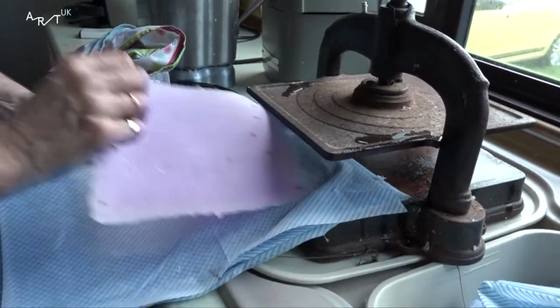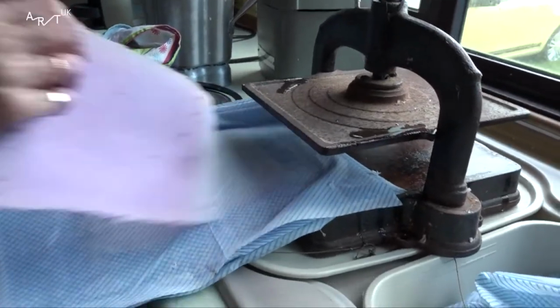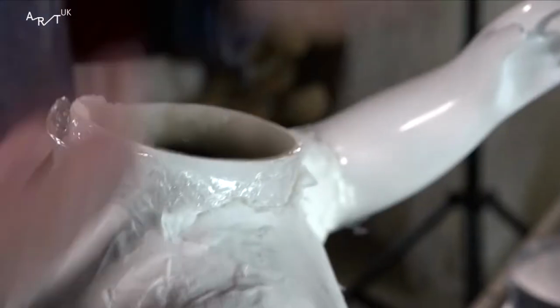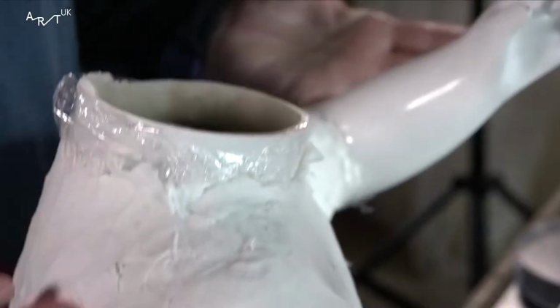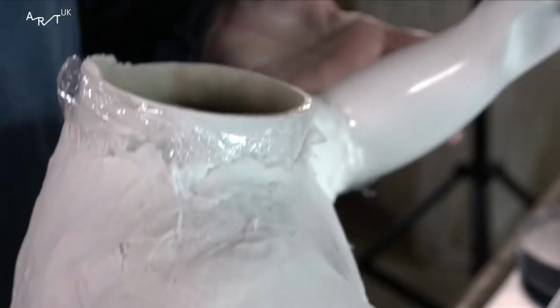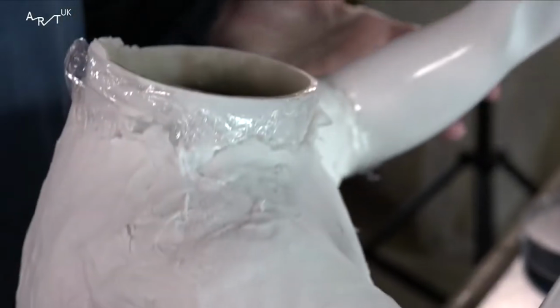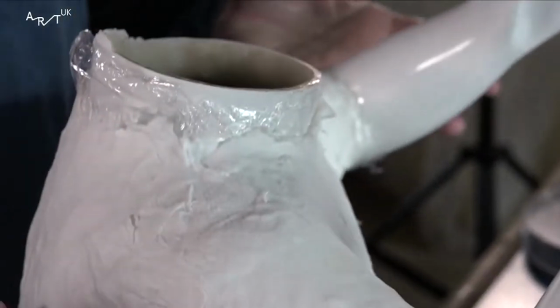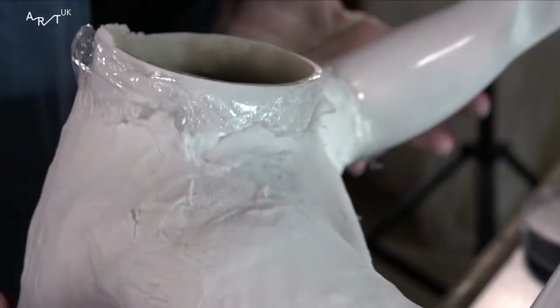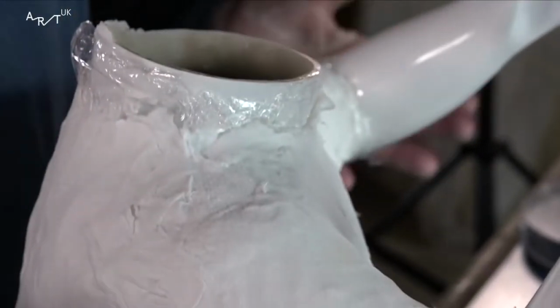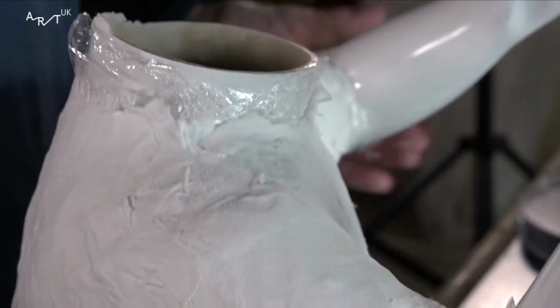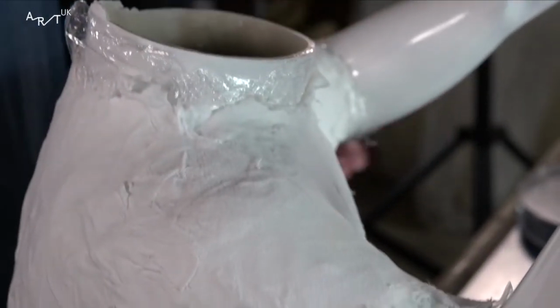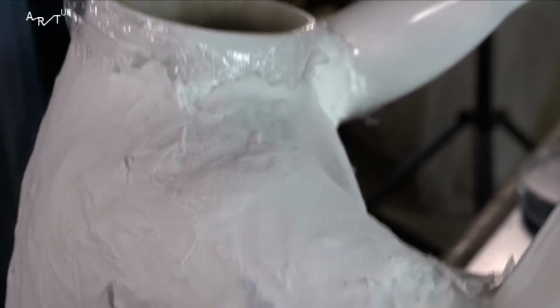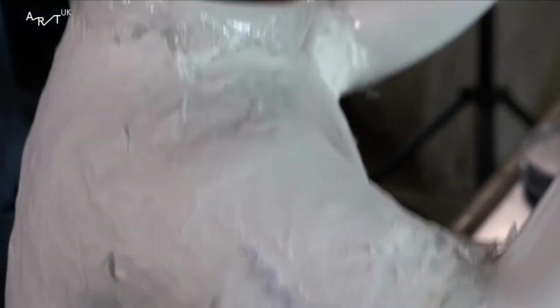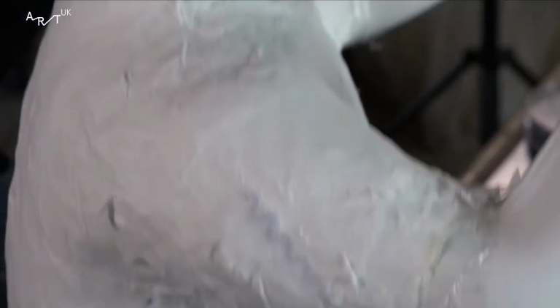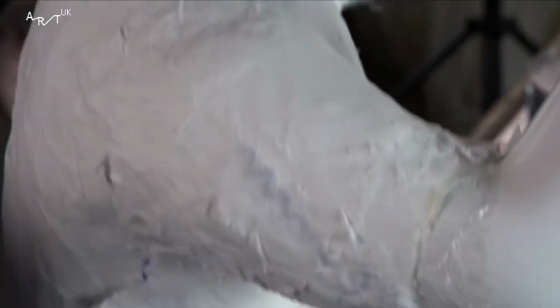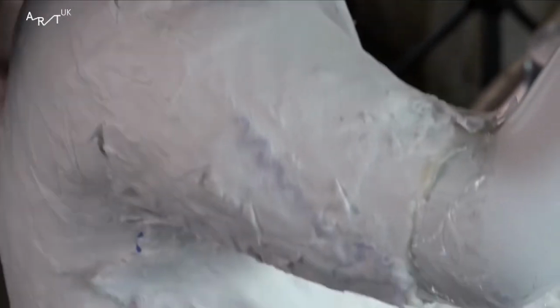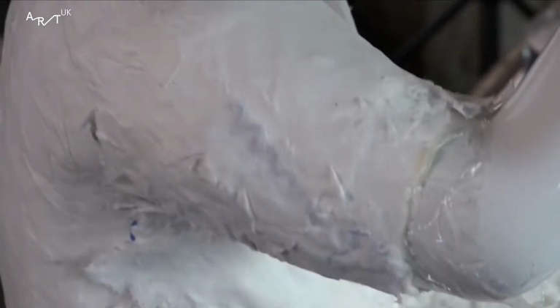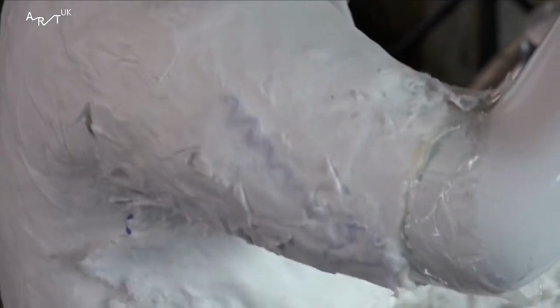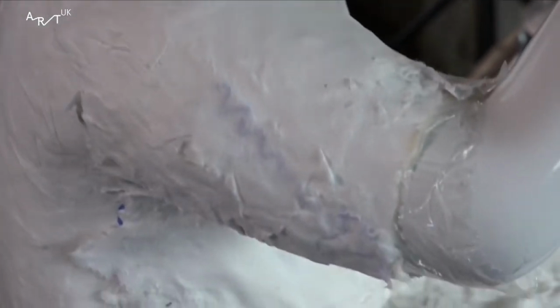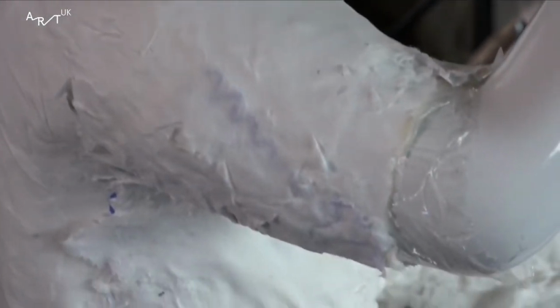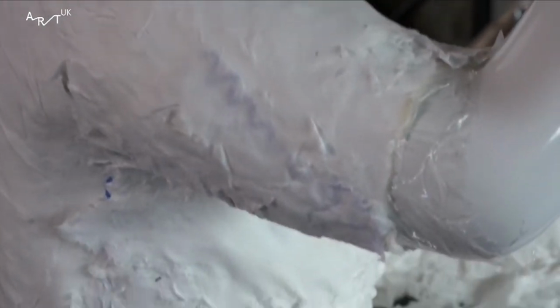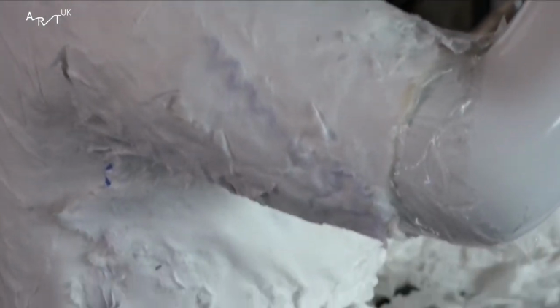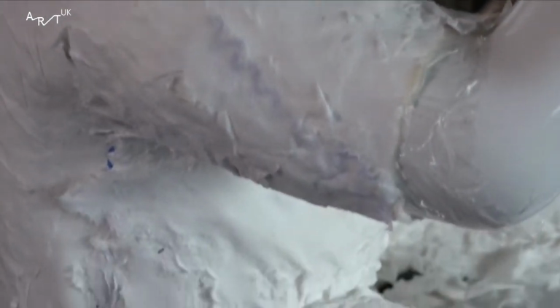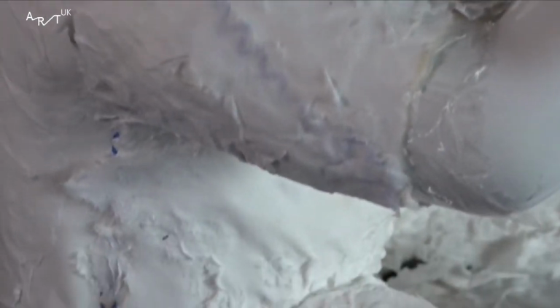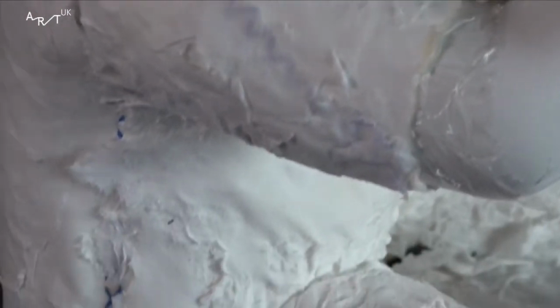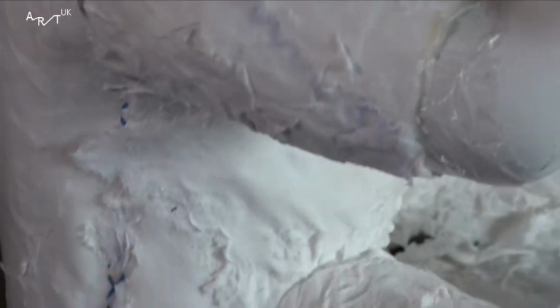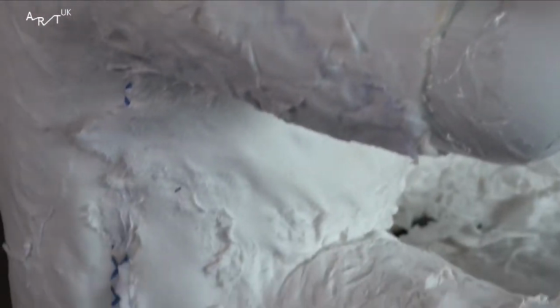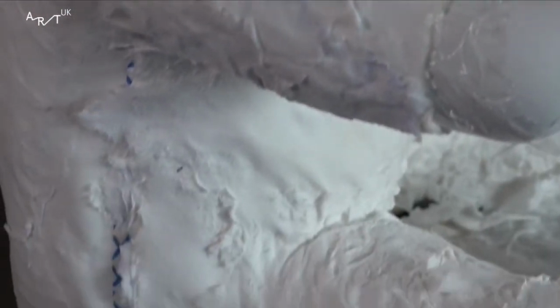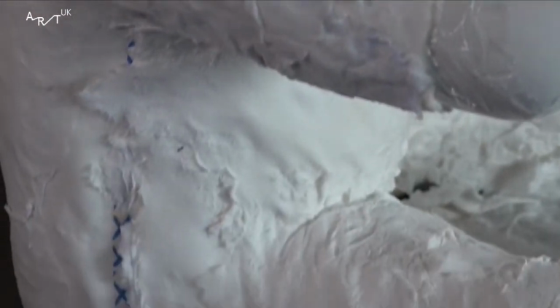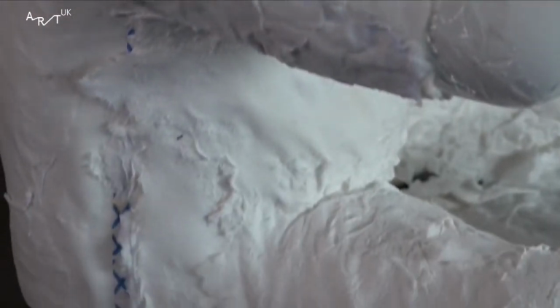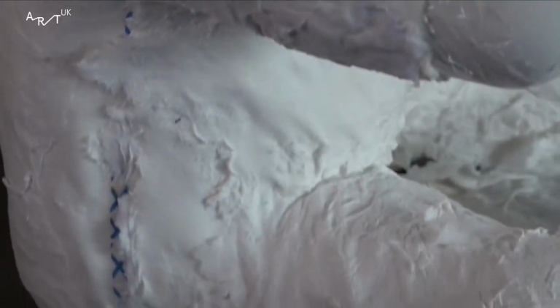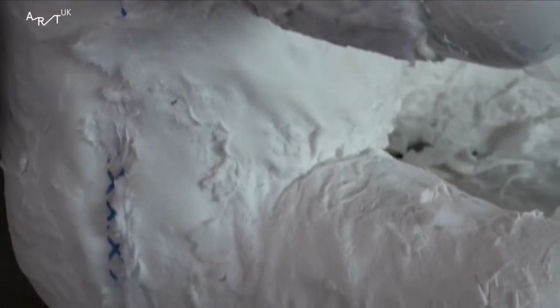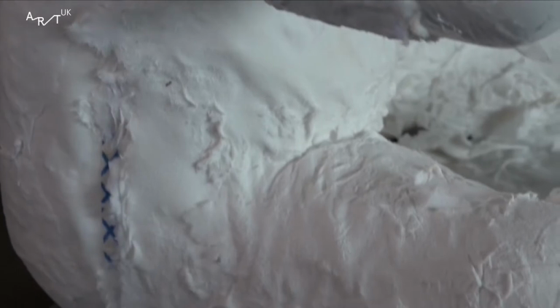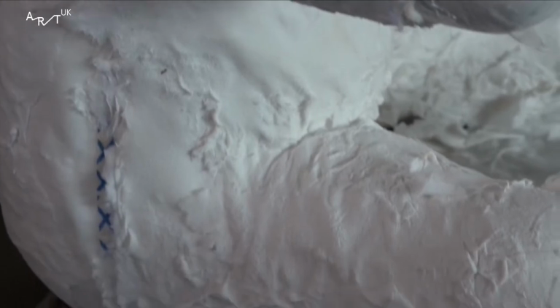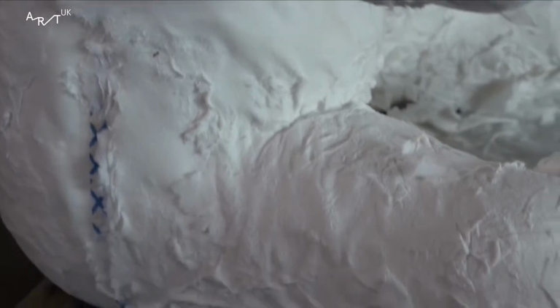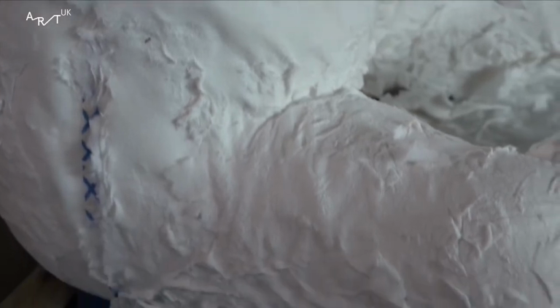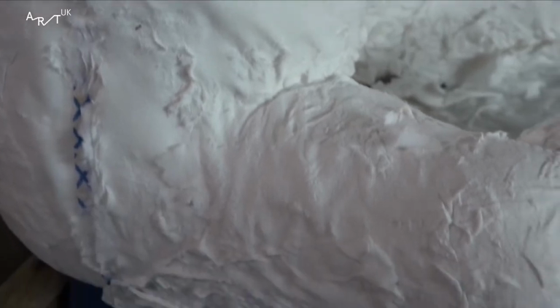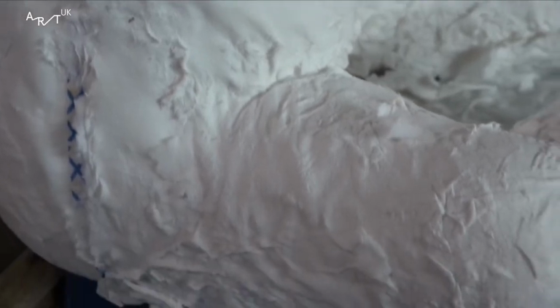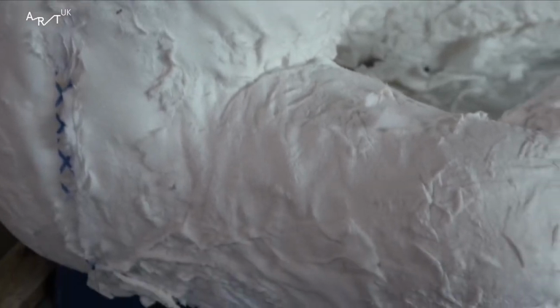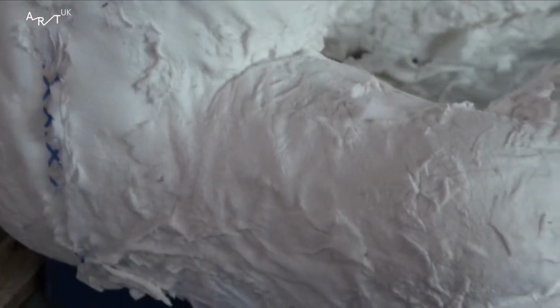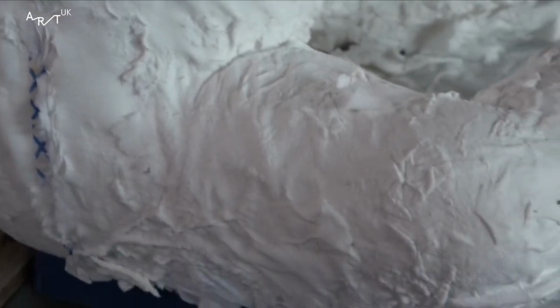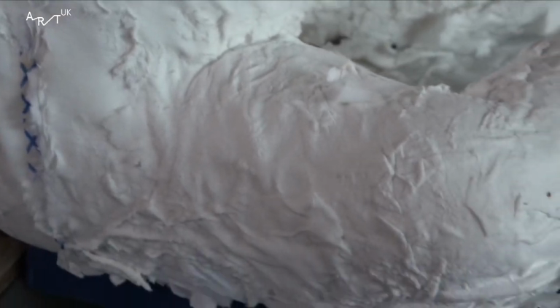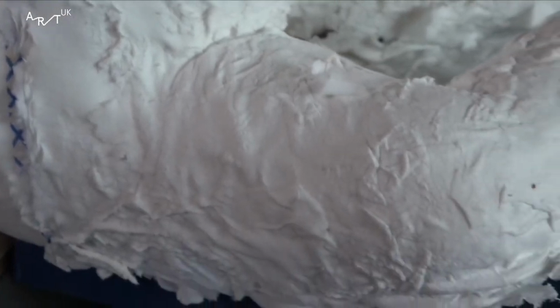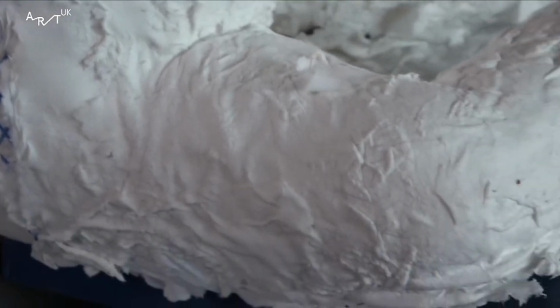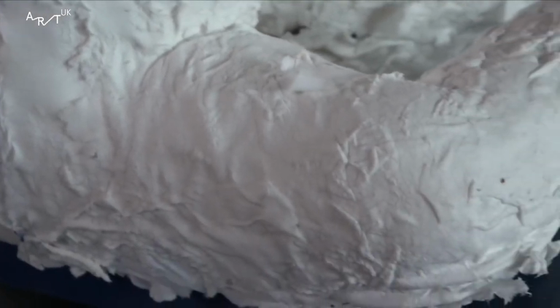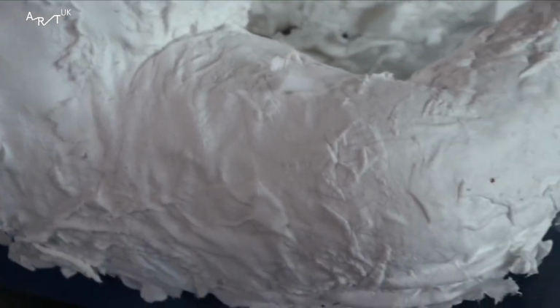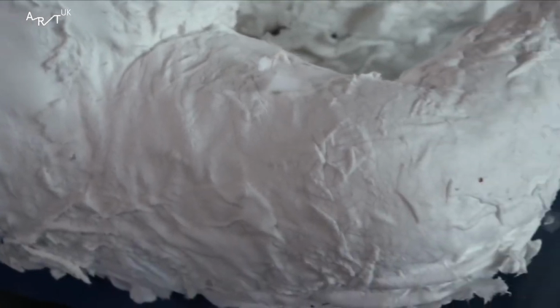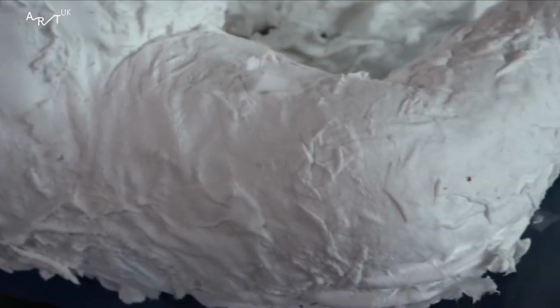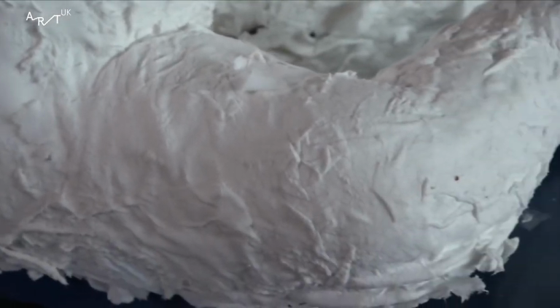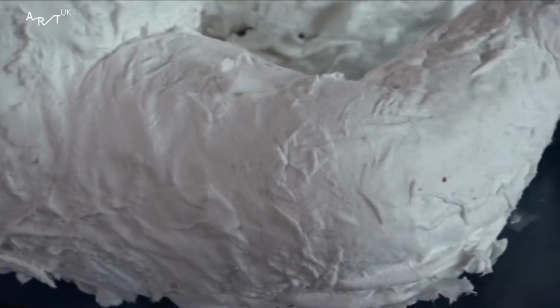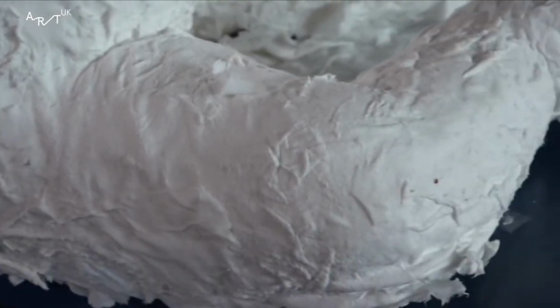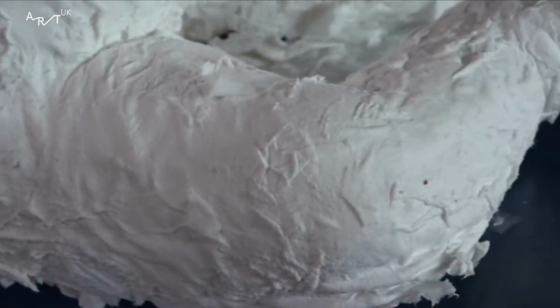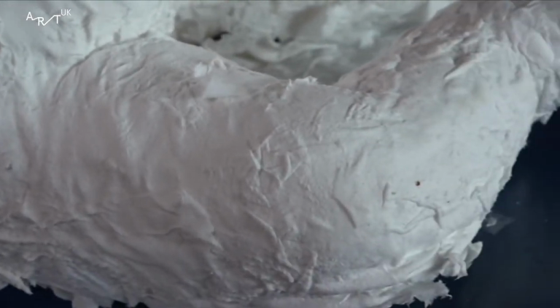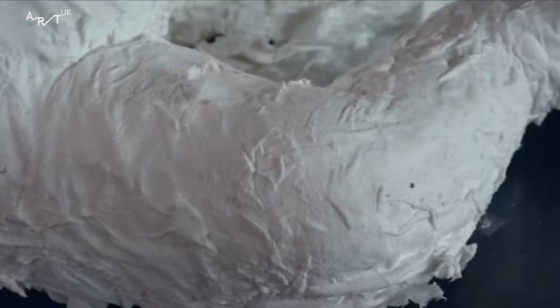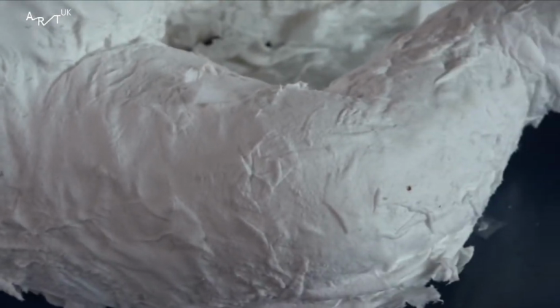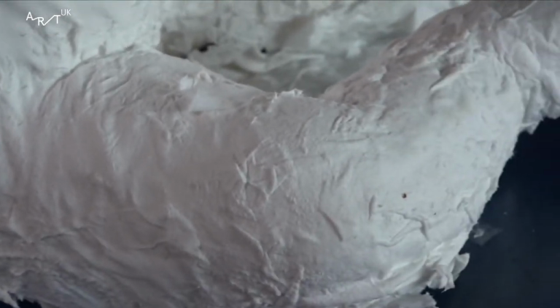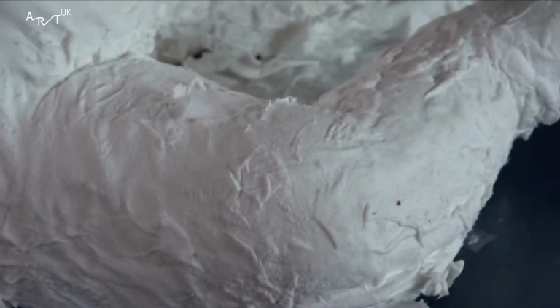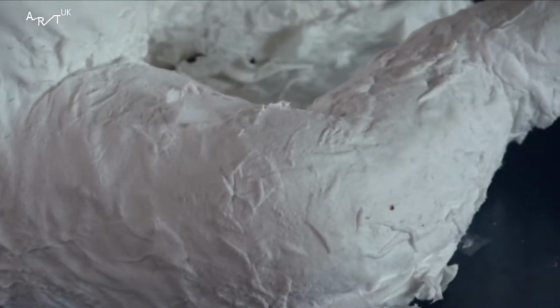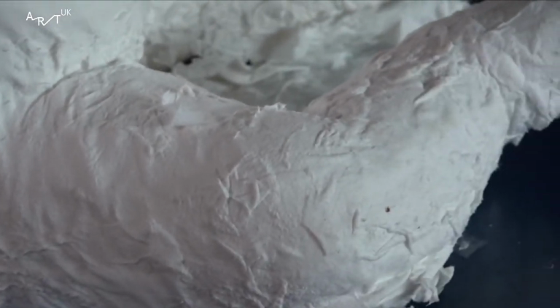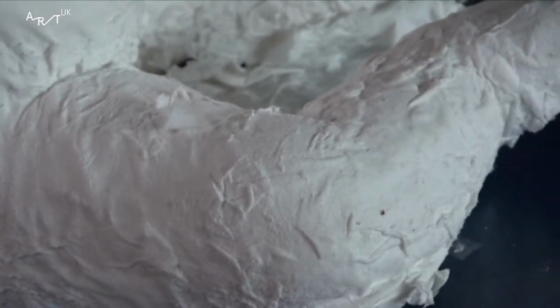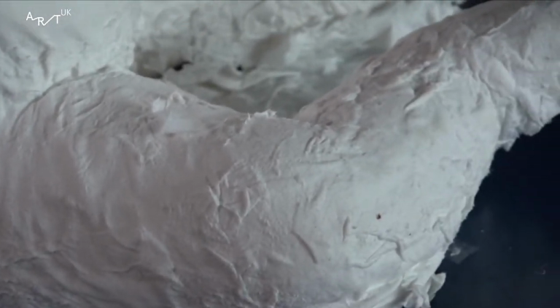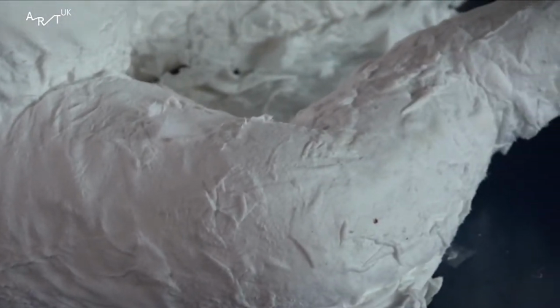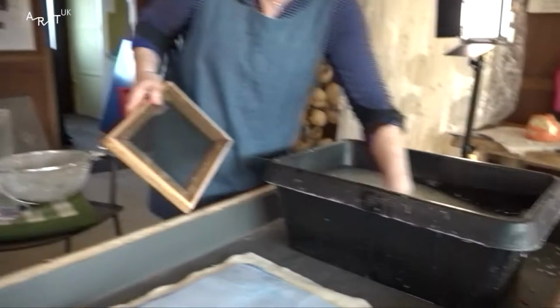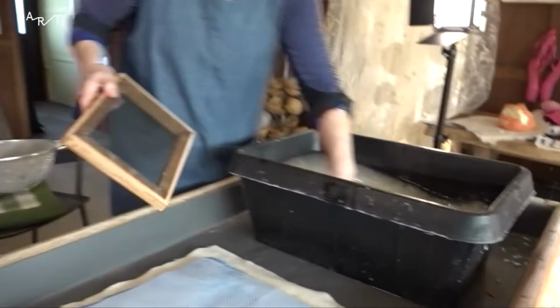I put it onto a mould that I'd made to block something on. Next time I went to the studio it had dried. I just thought, this is it.